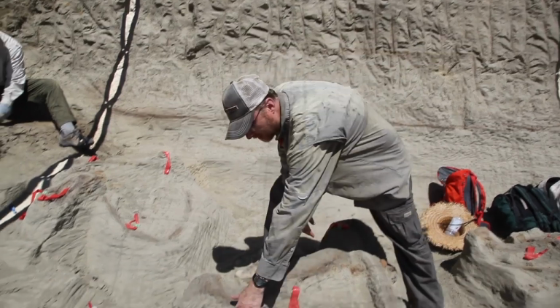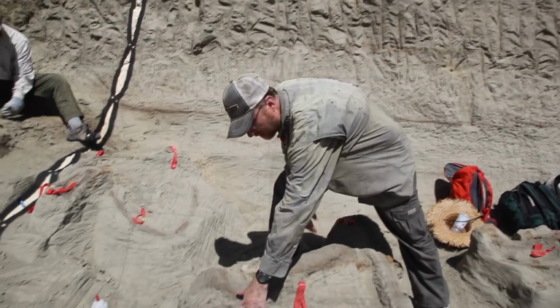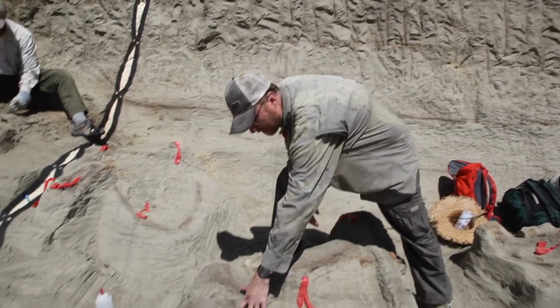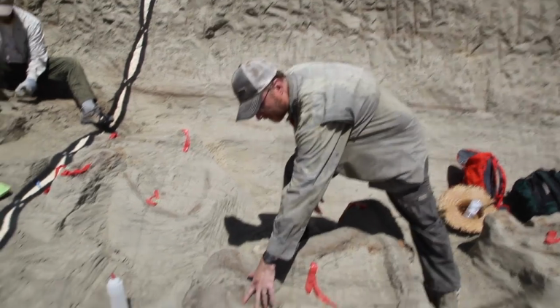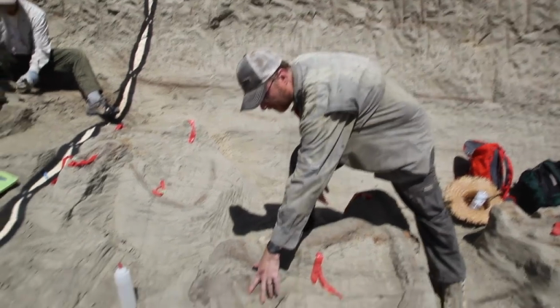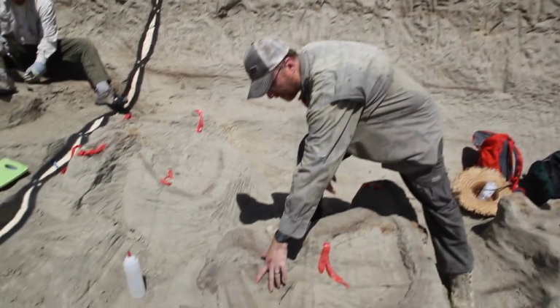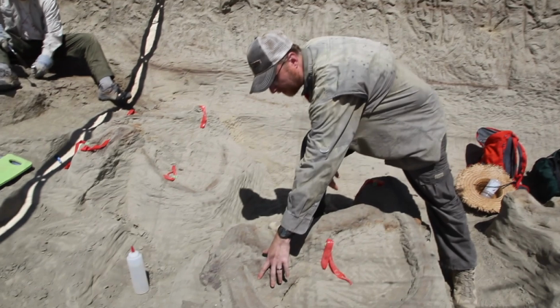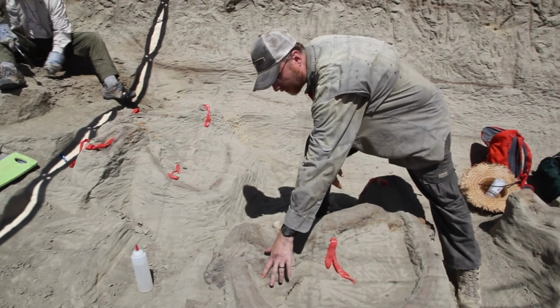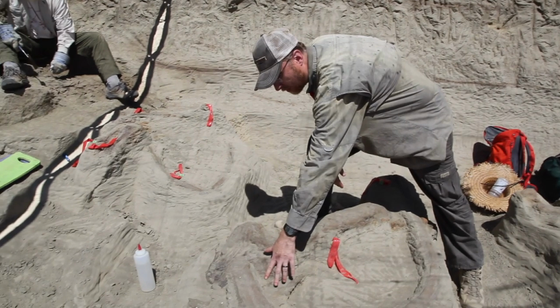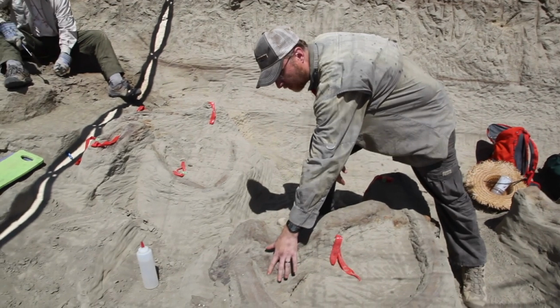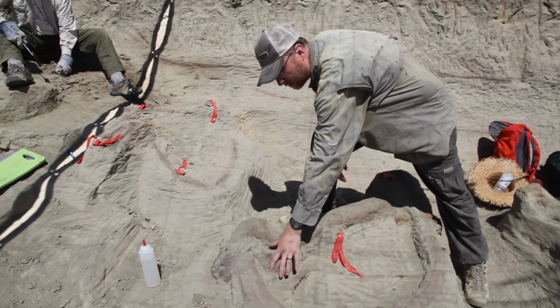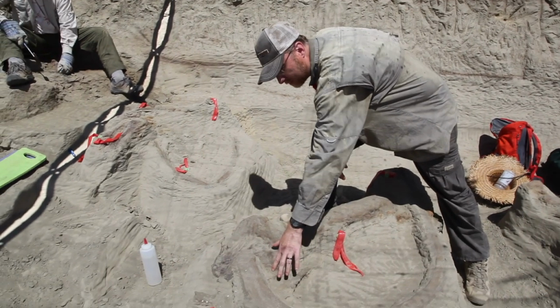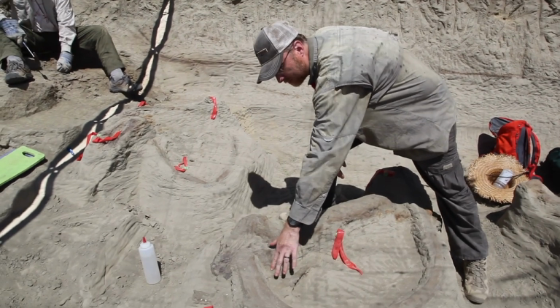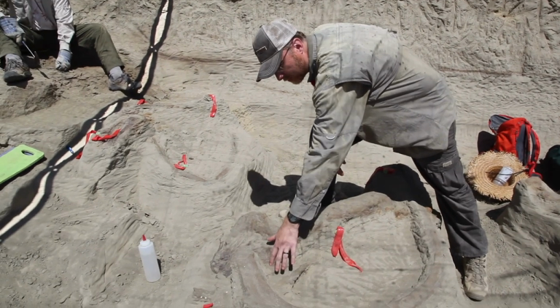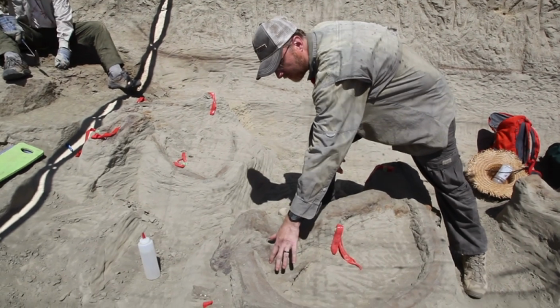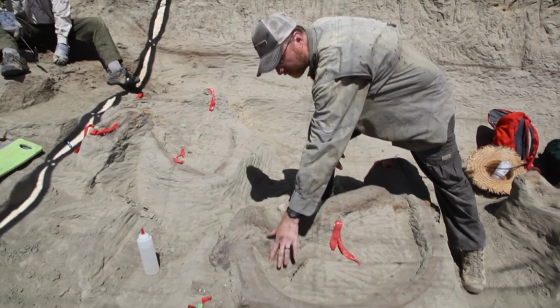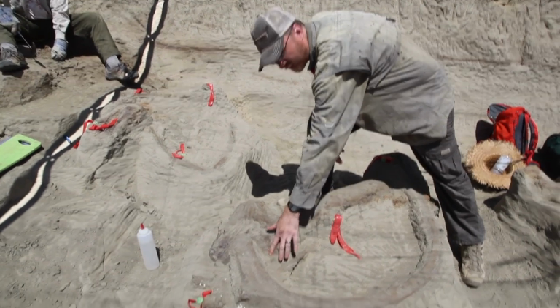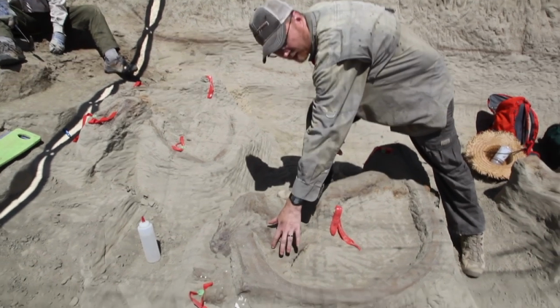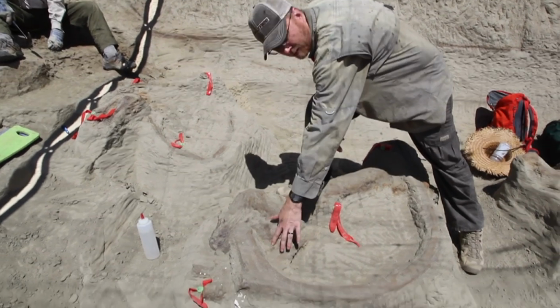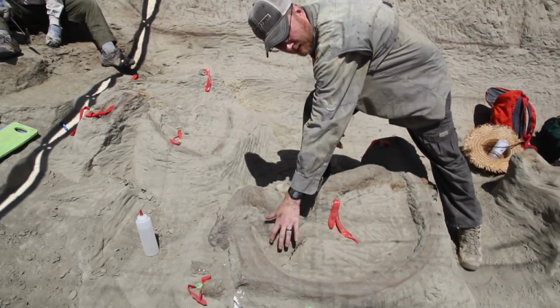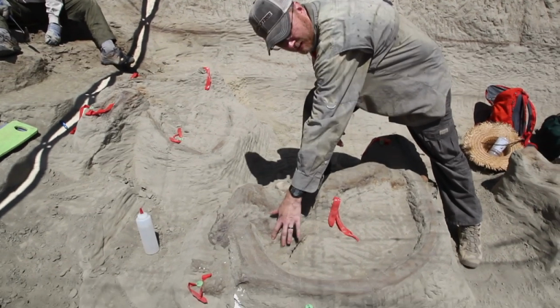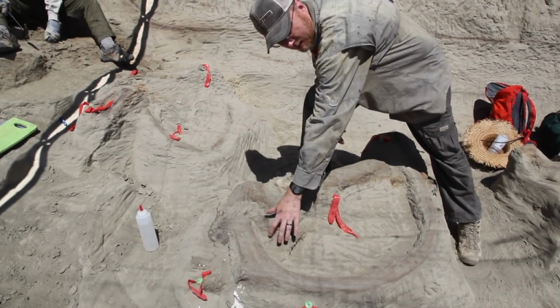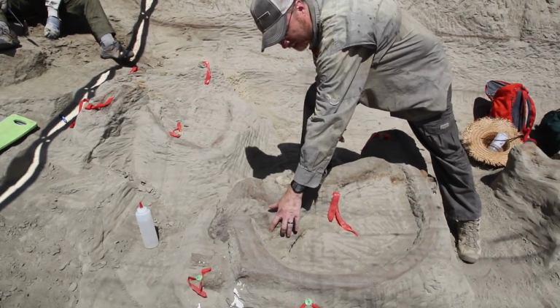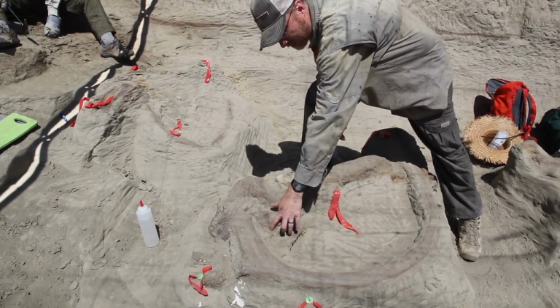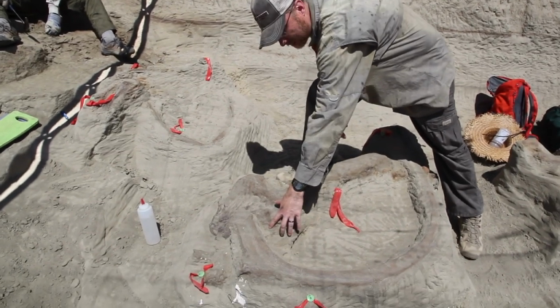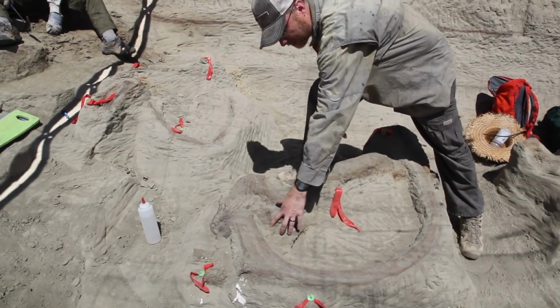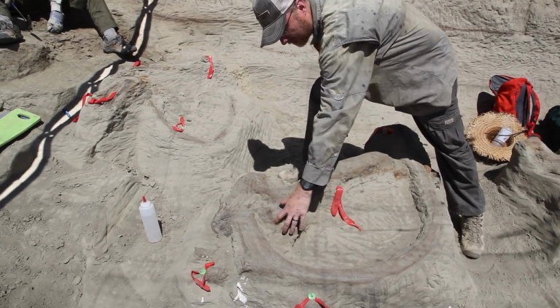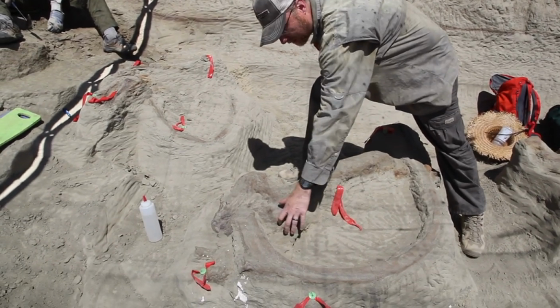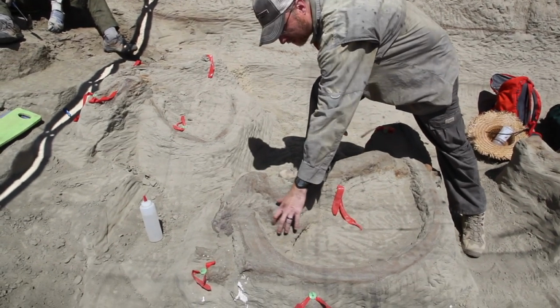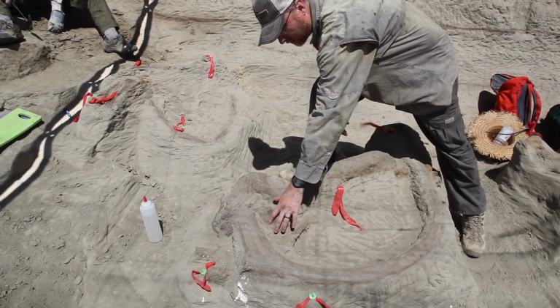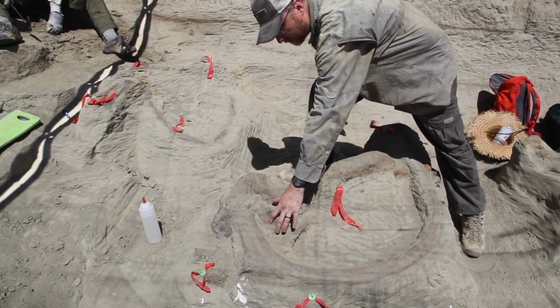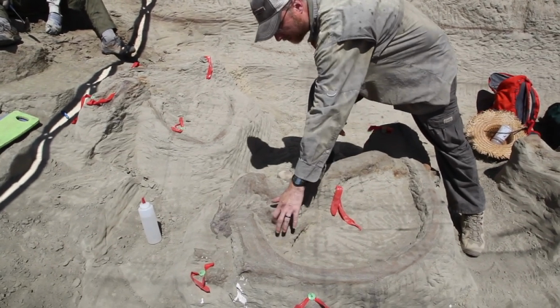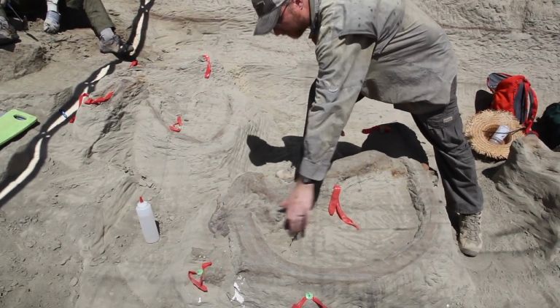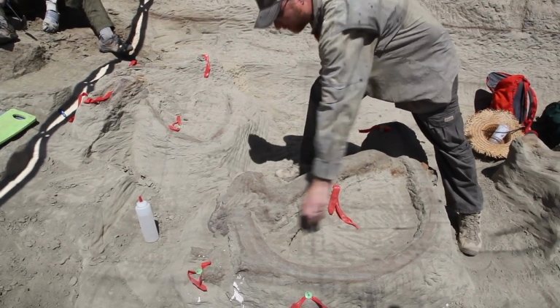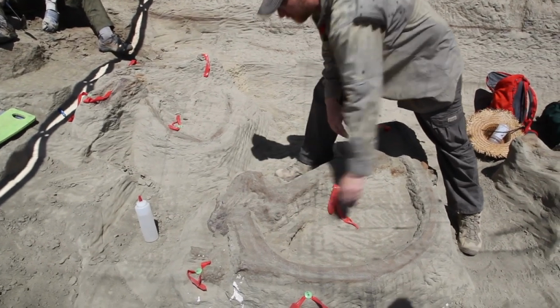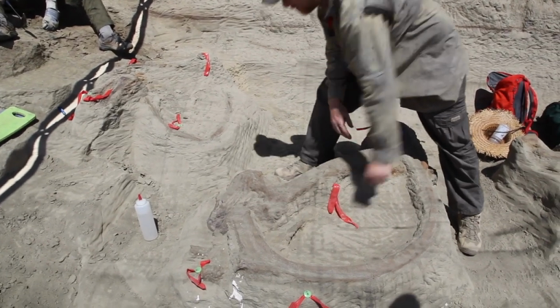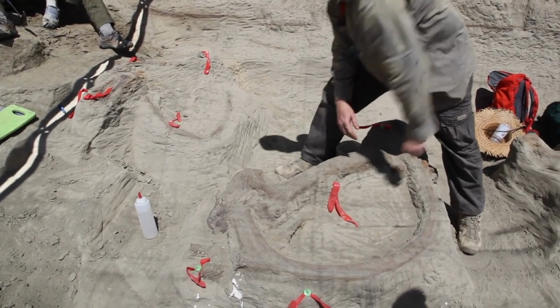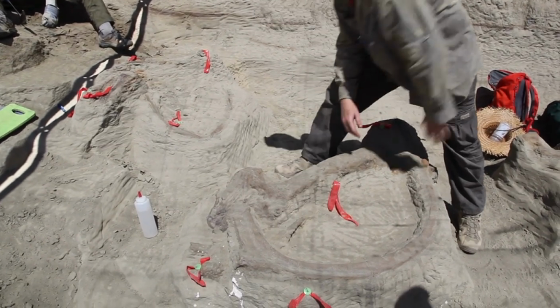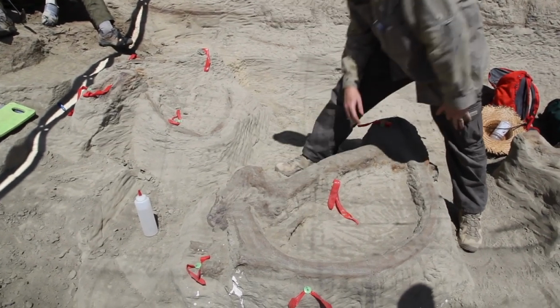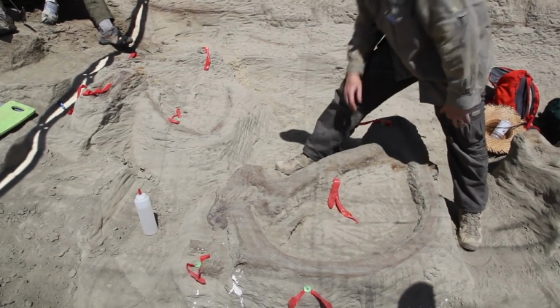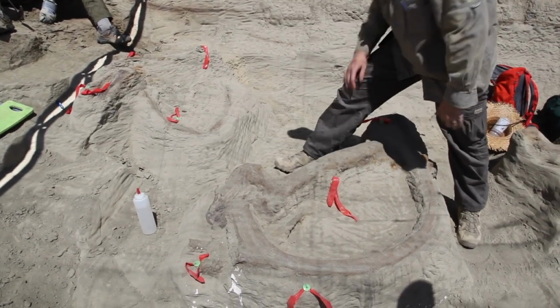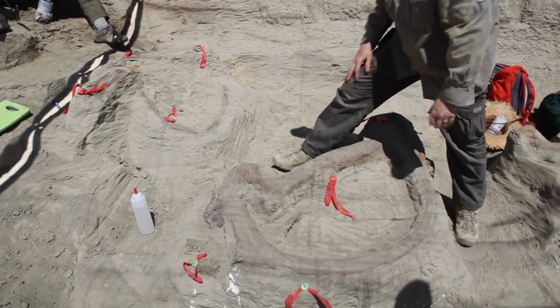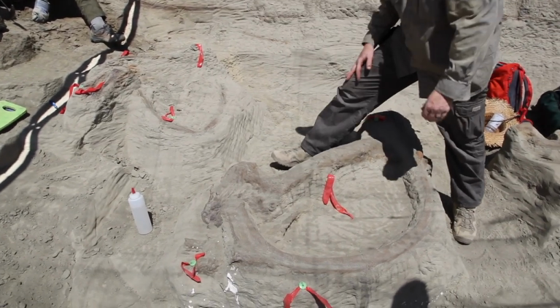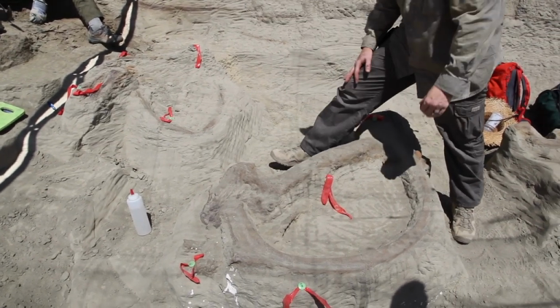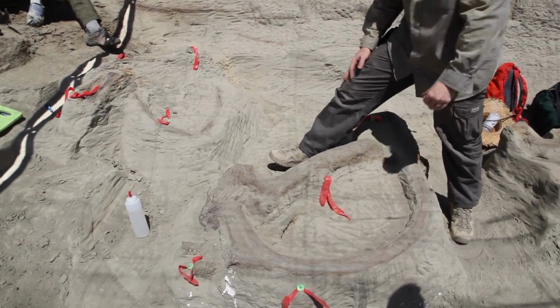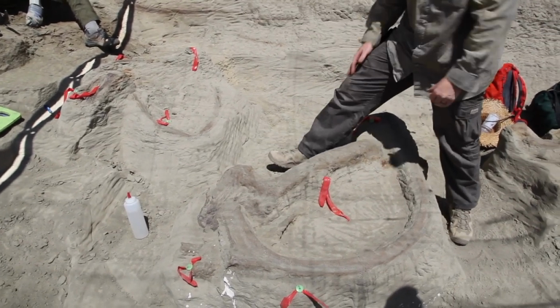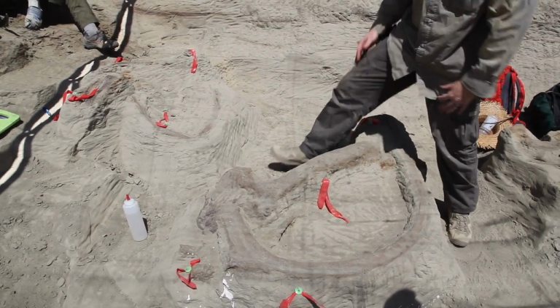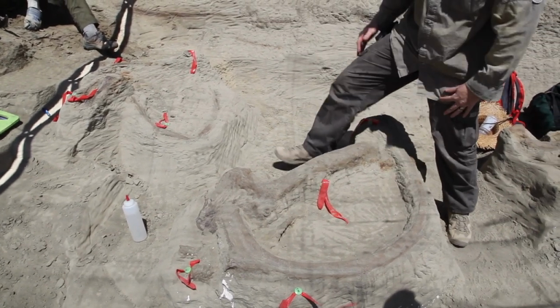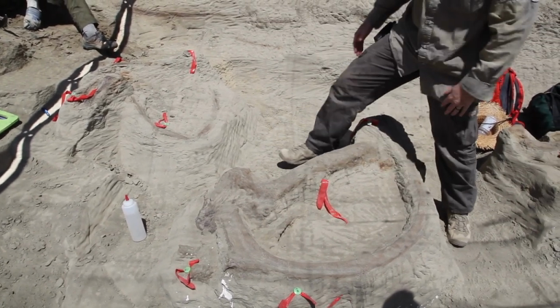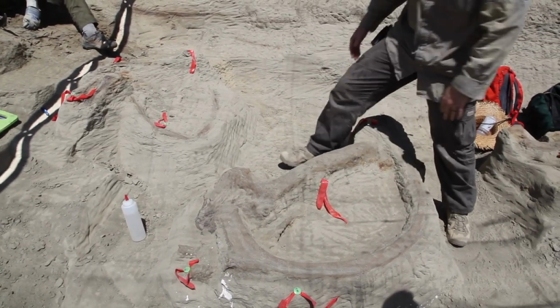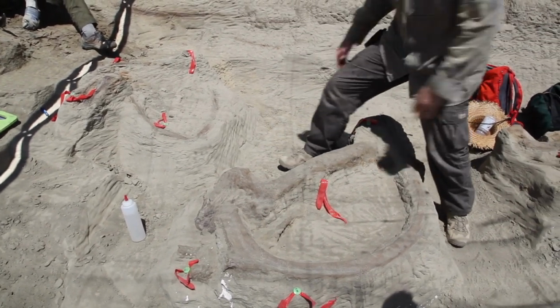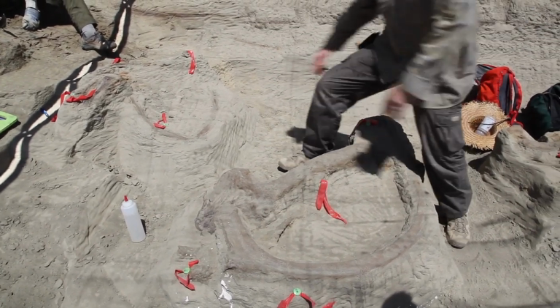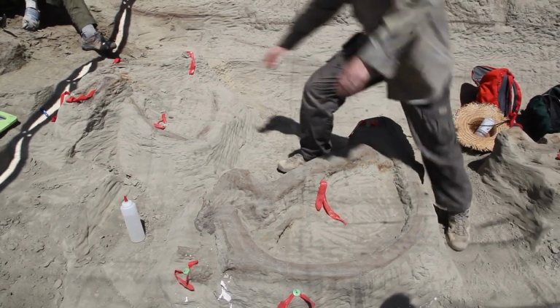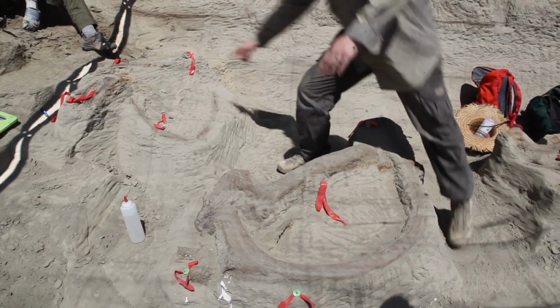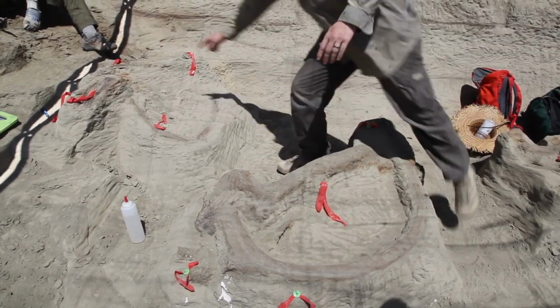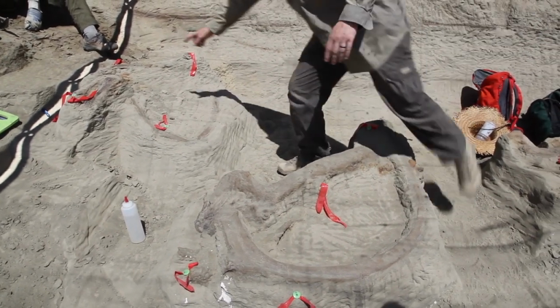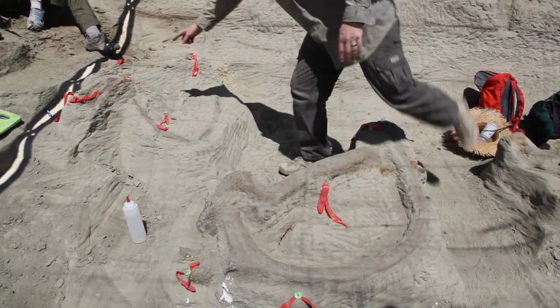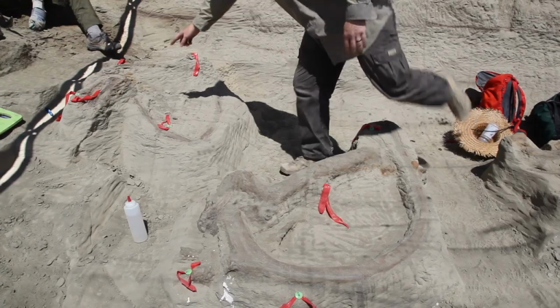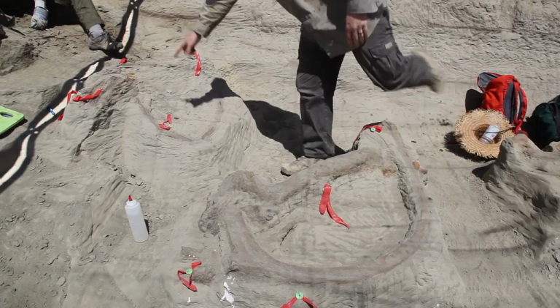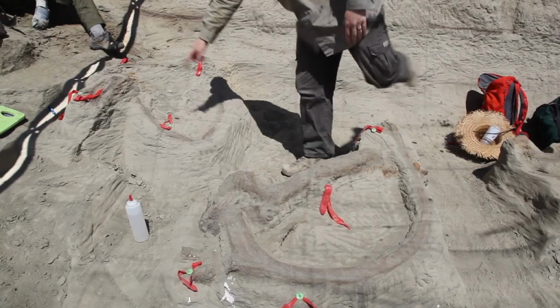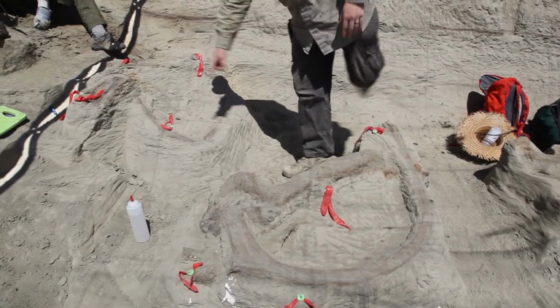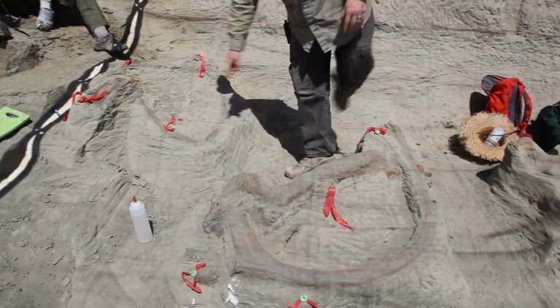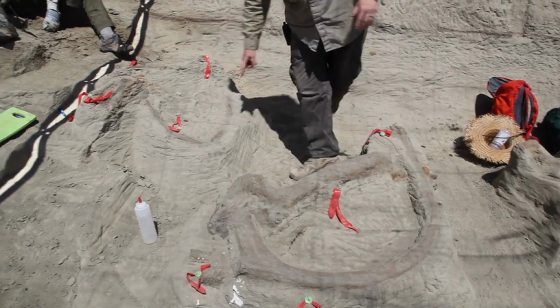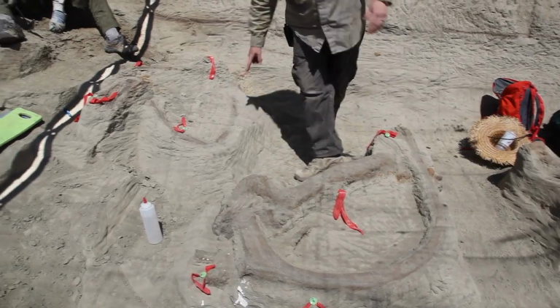The left arm would have fit right in here. This is a glenoid fossil. We have a belly rib over here.